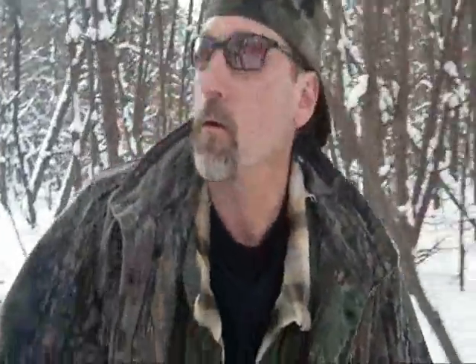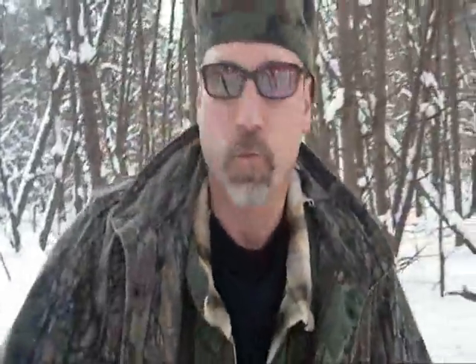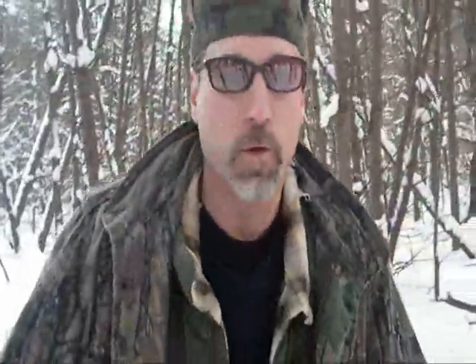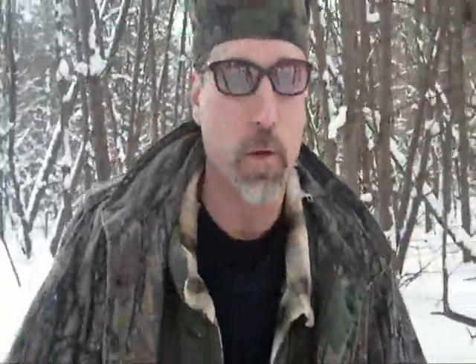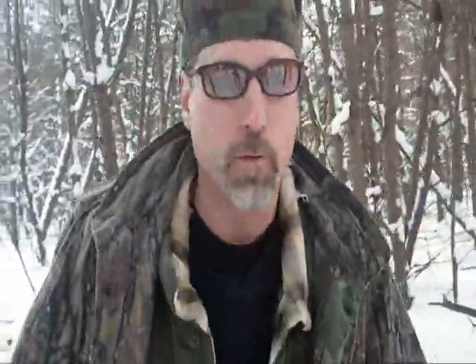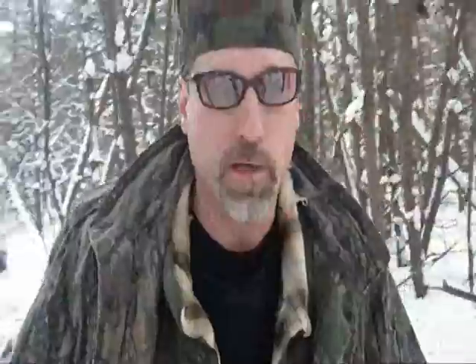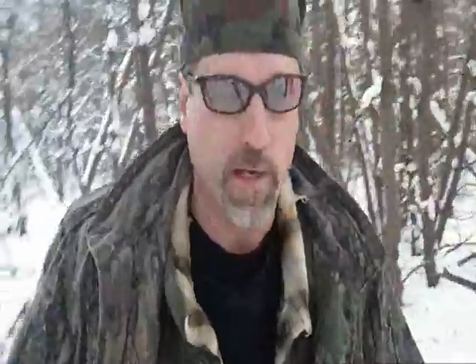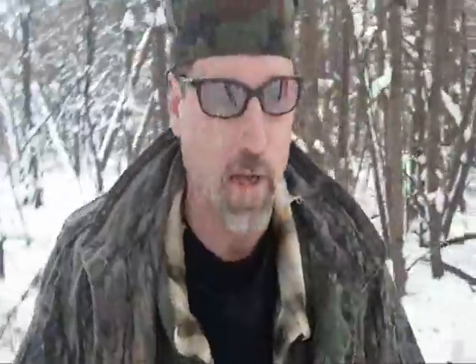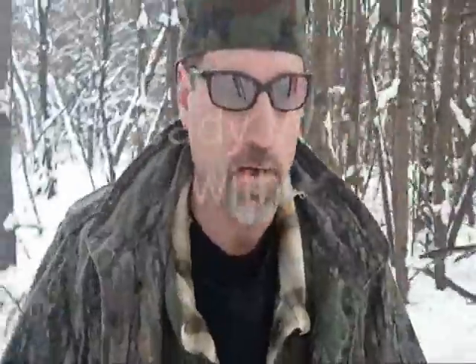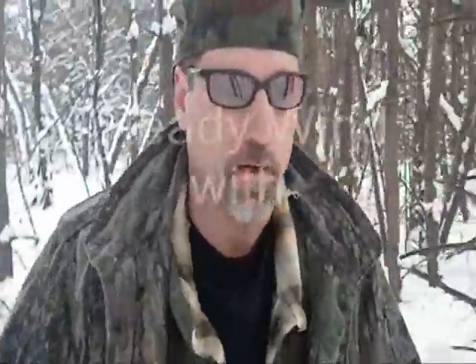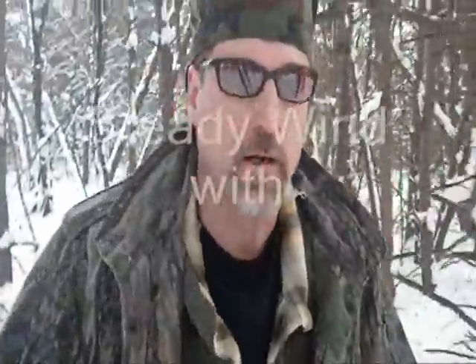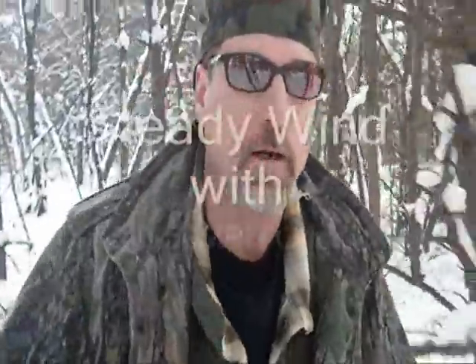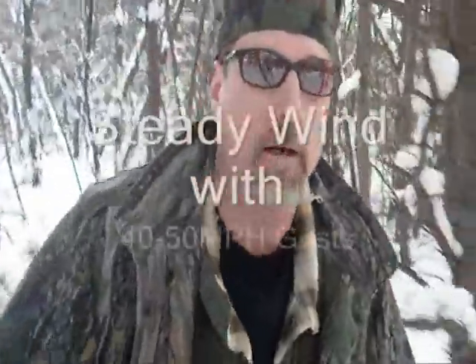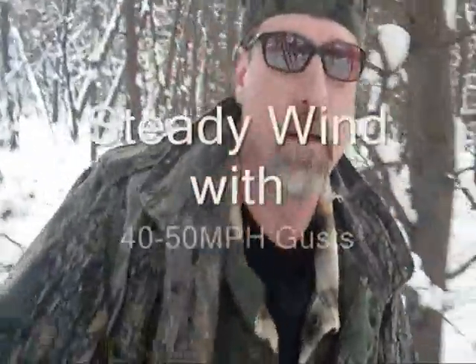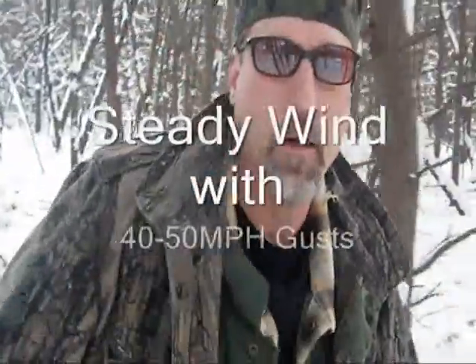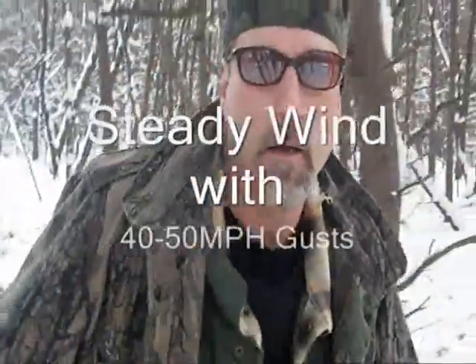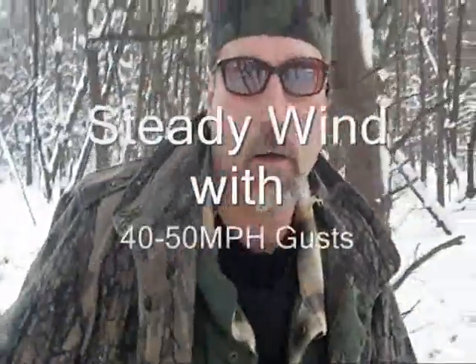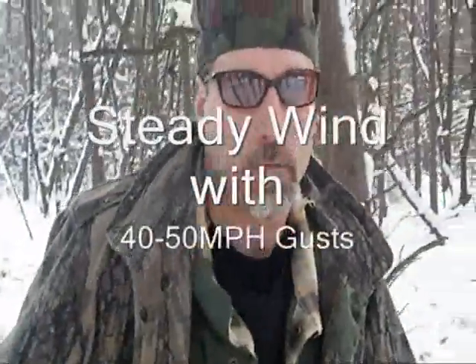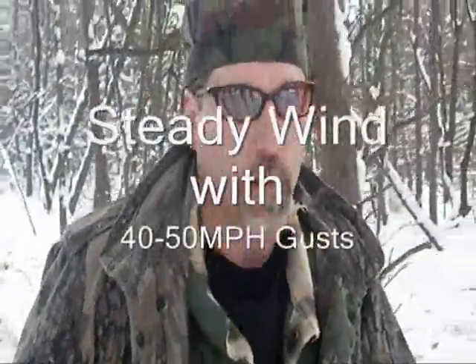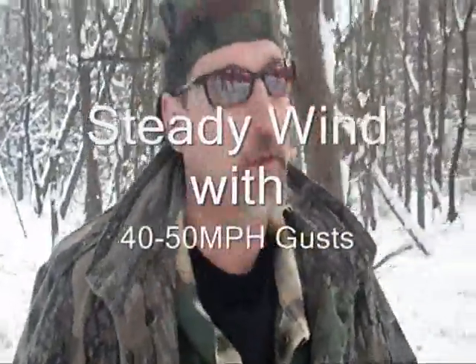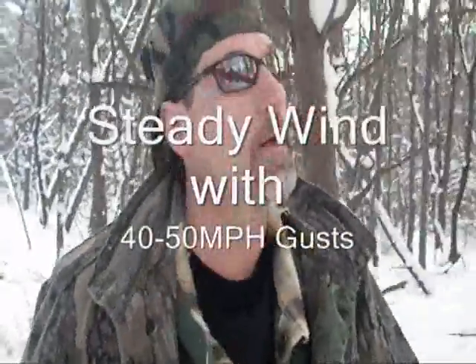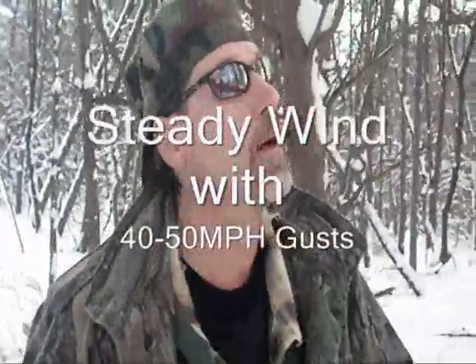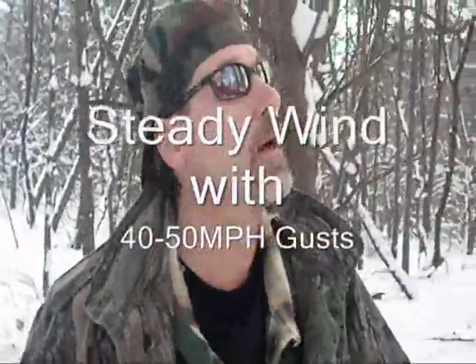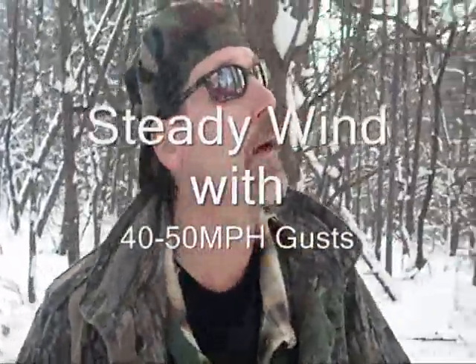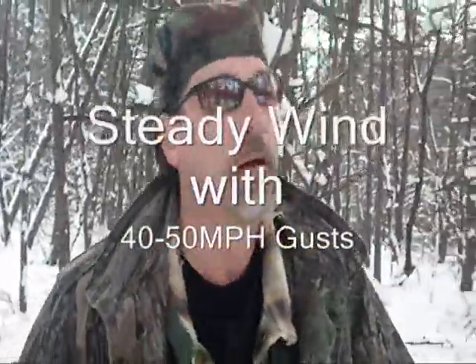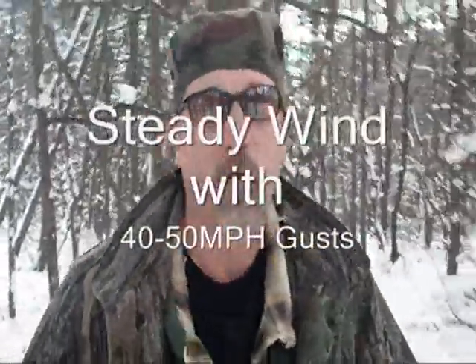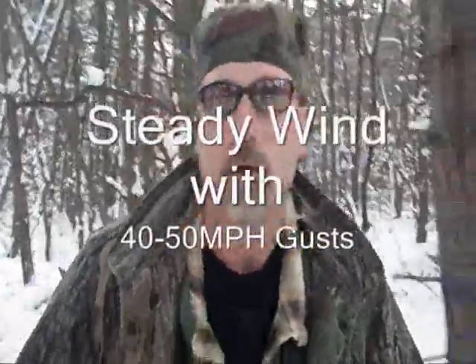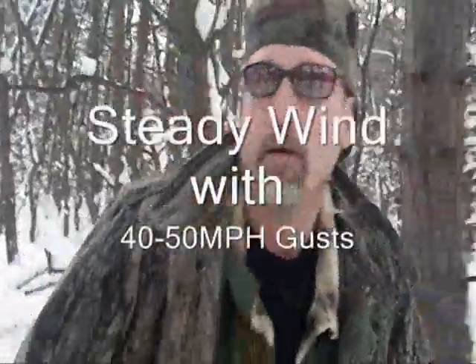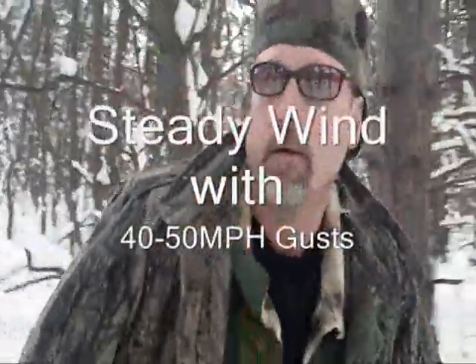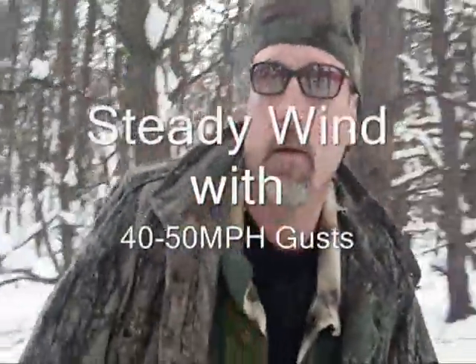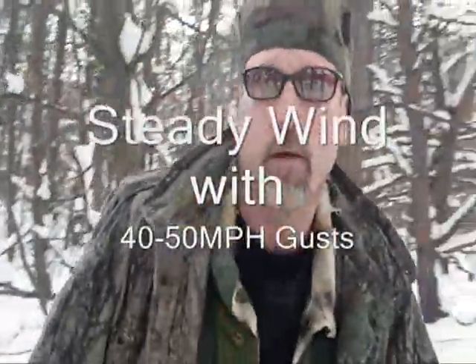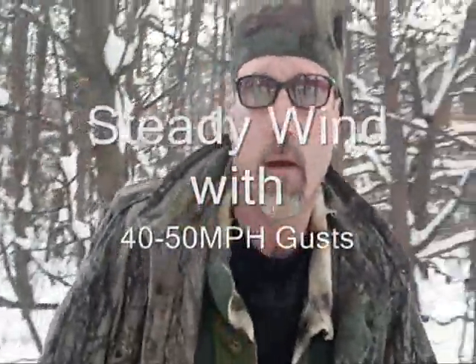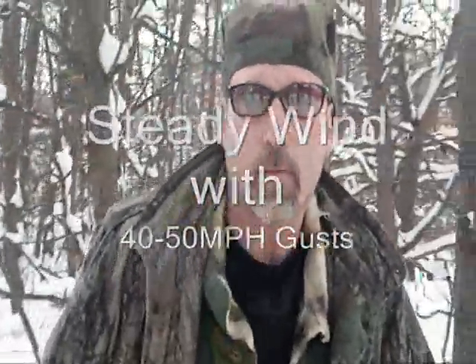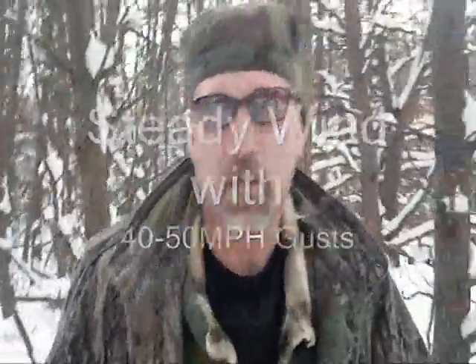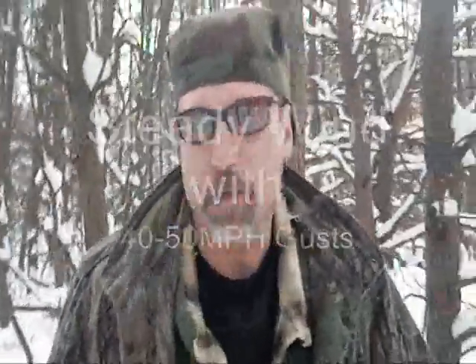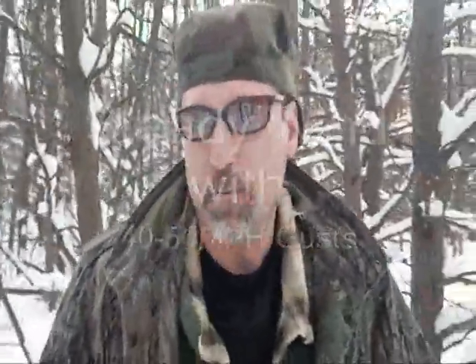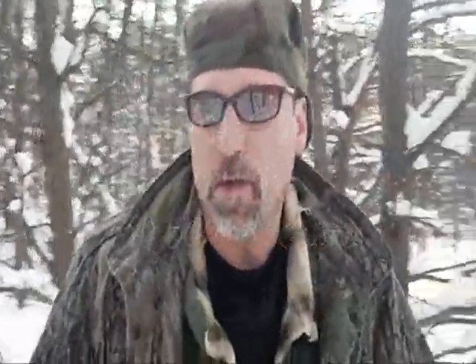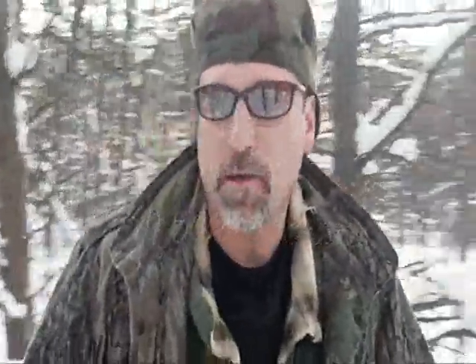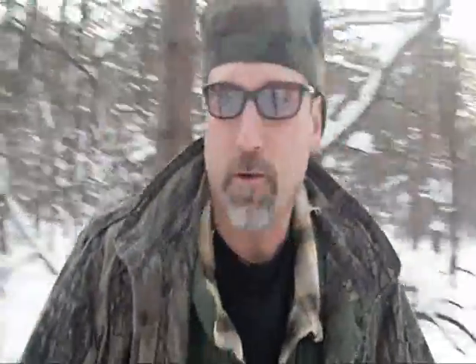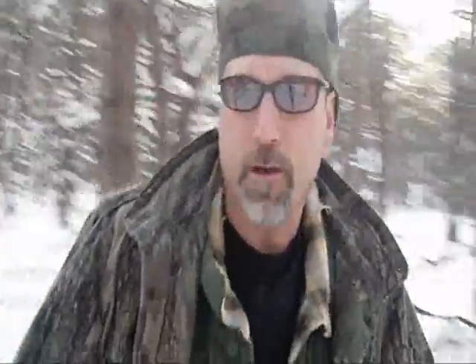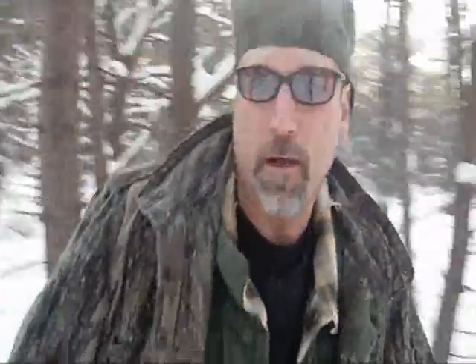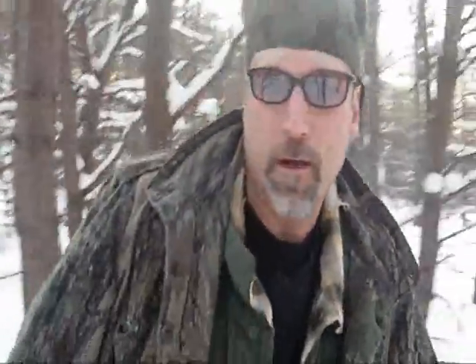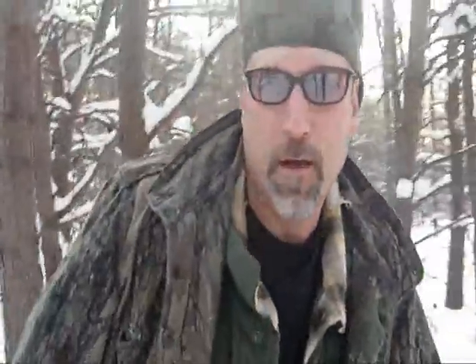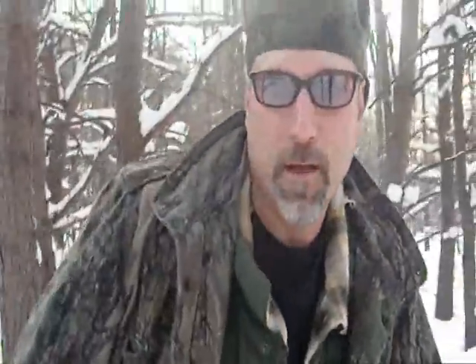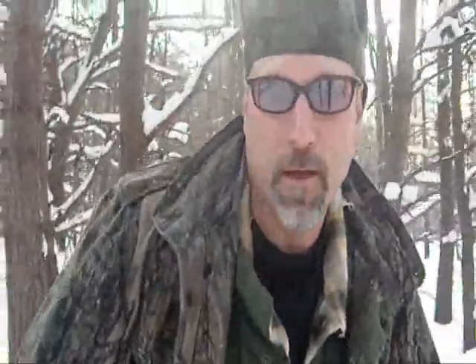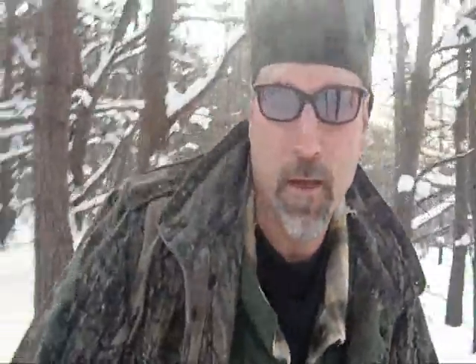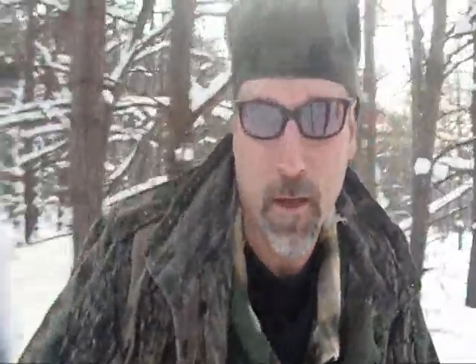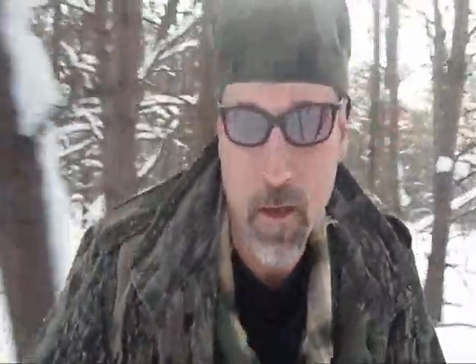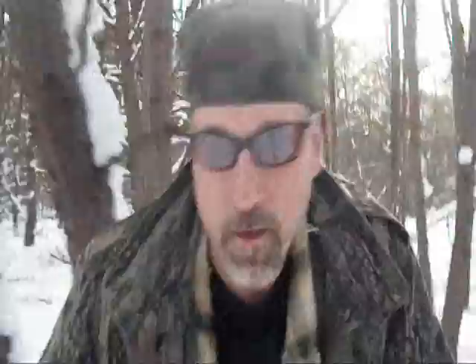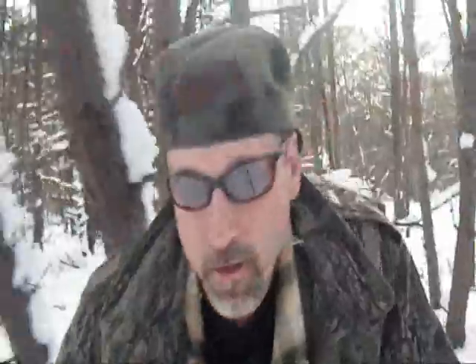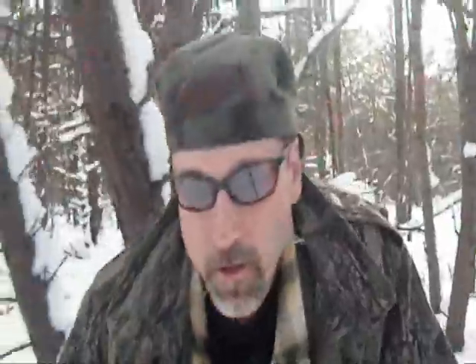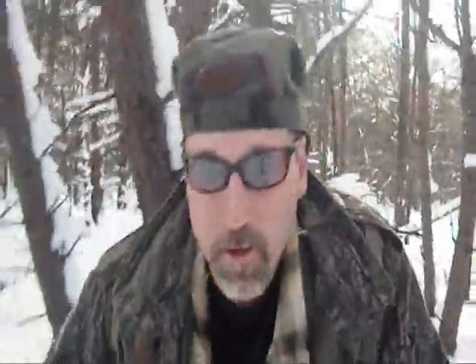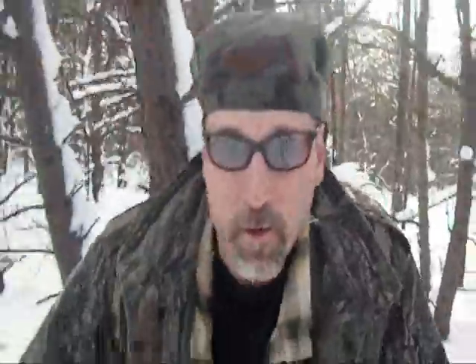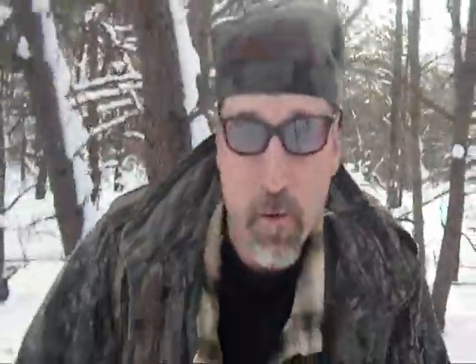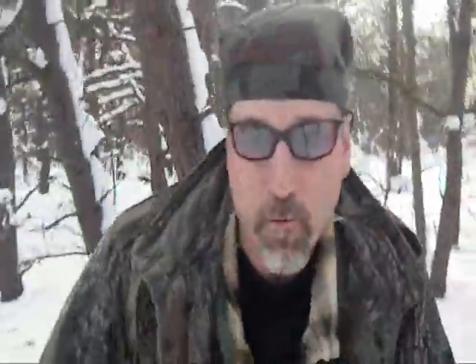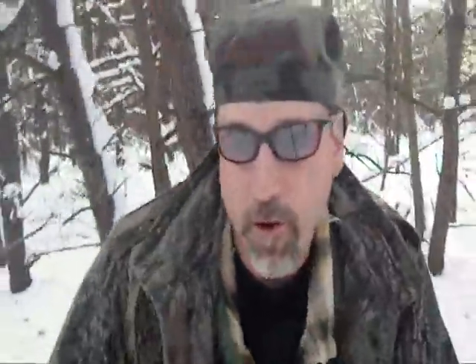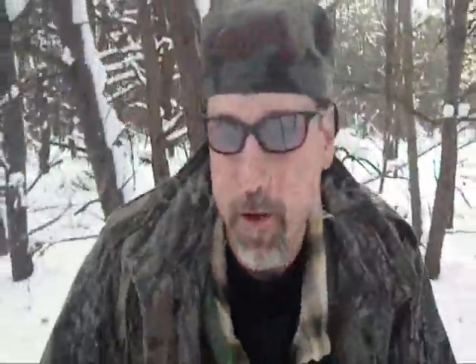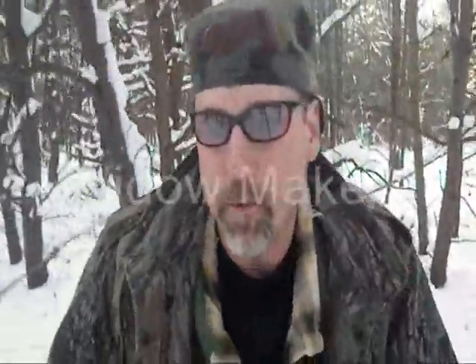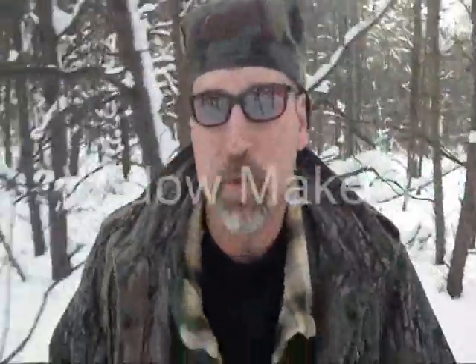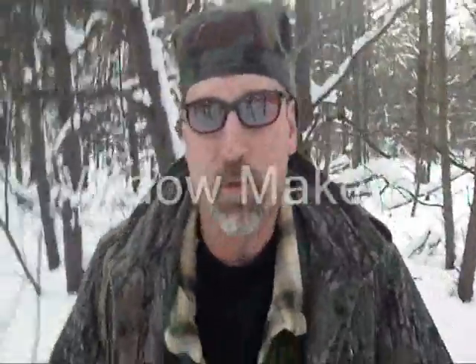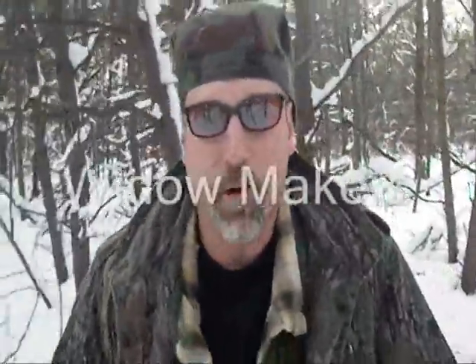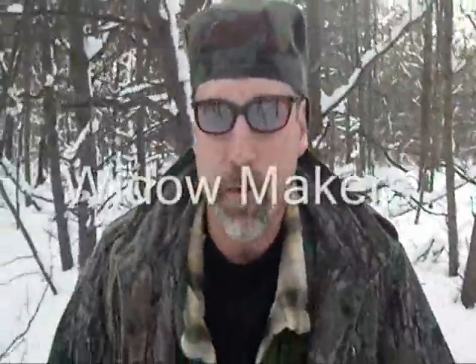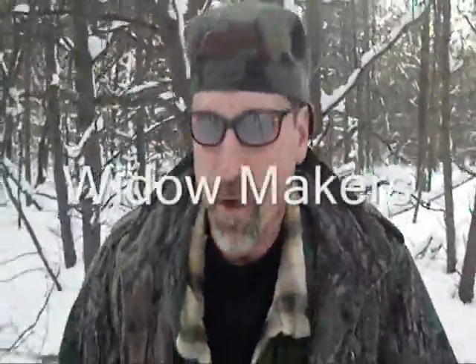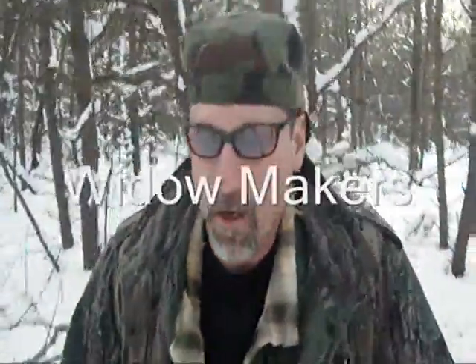Really windy out here. In fact, I'm getting up out of here now before I end up in trouble.